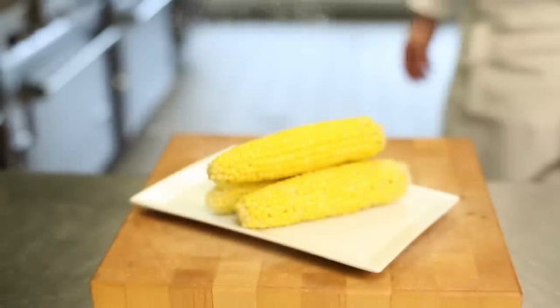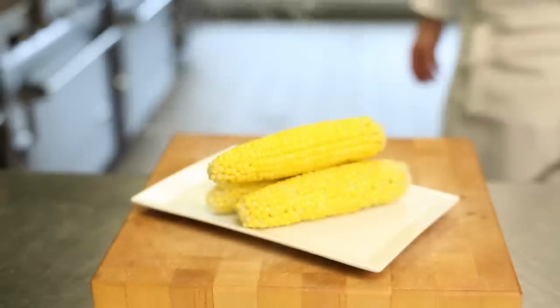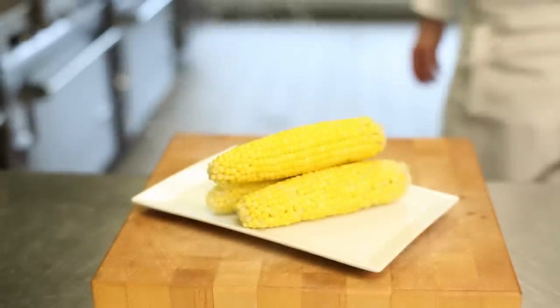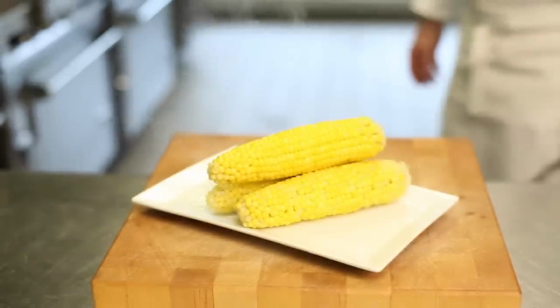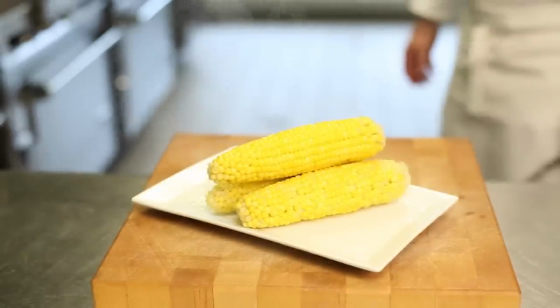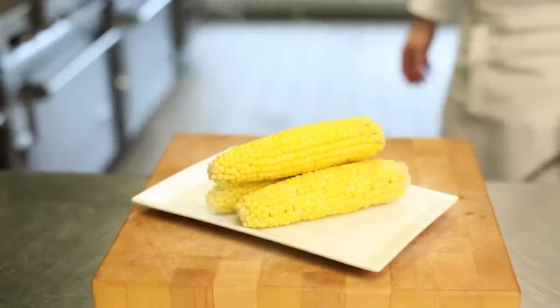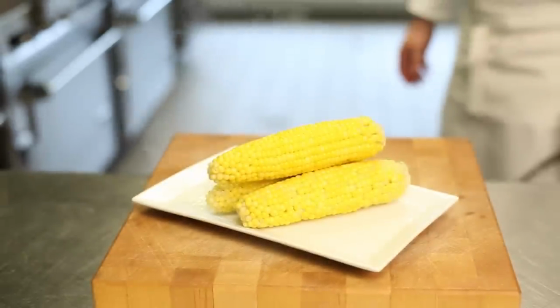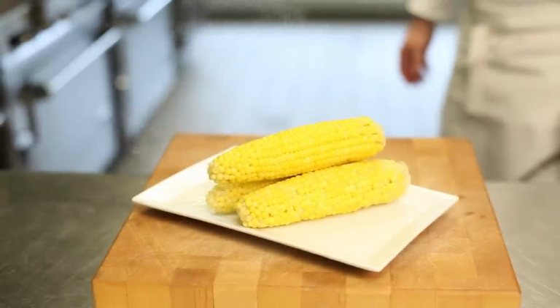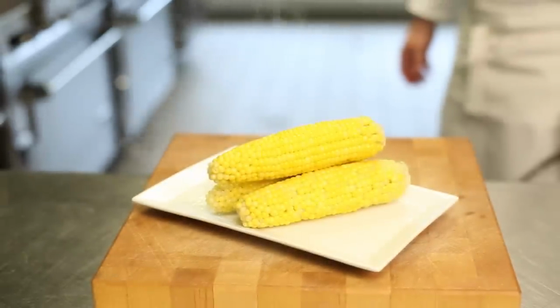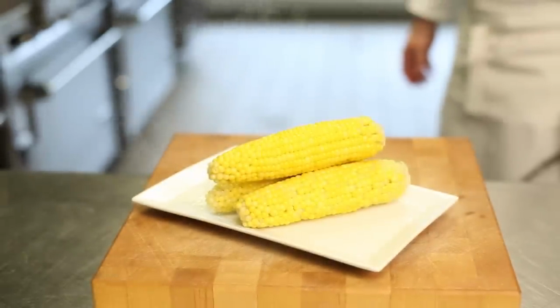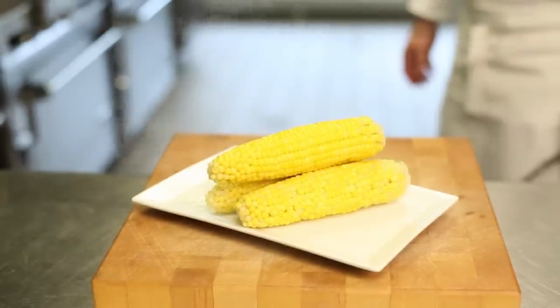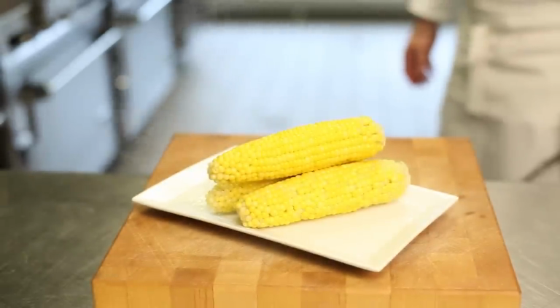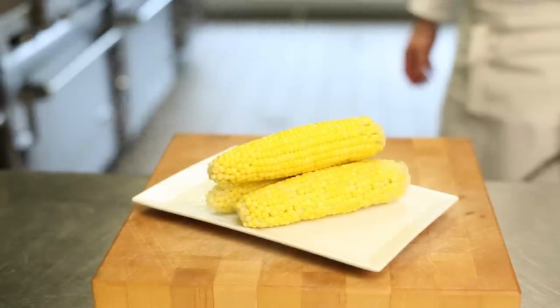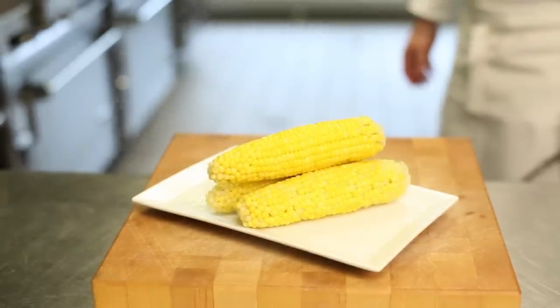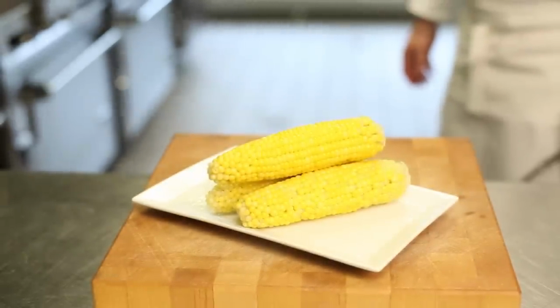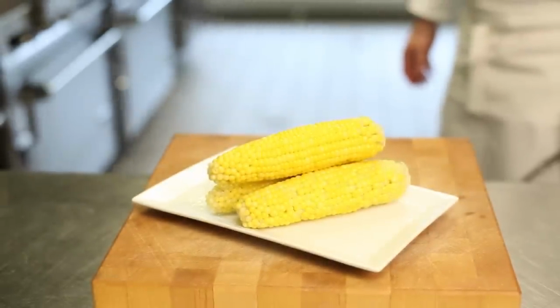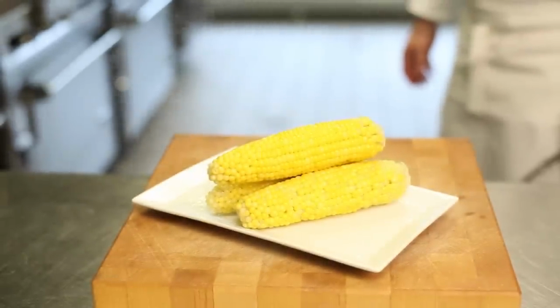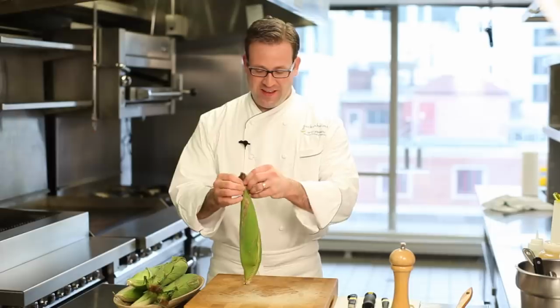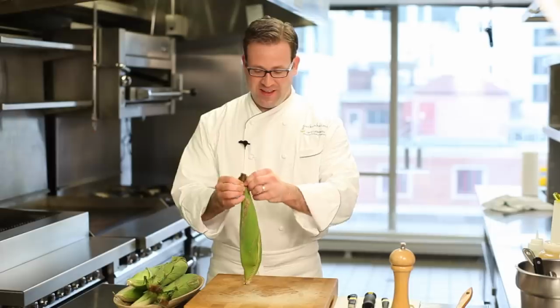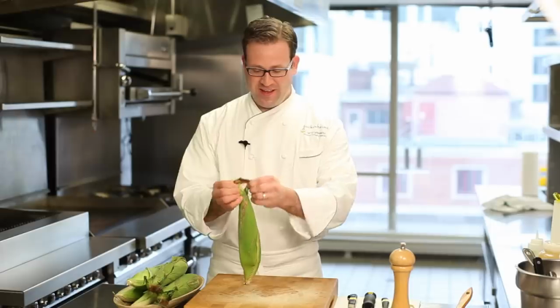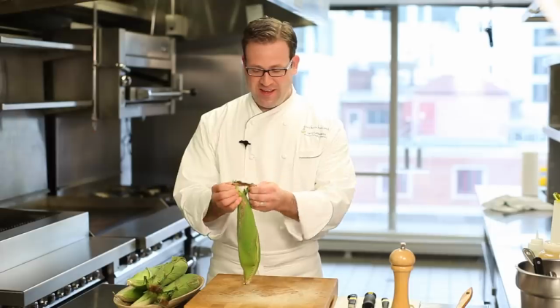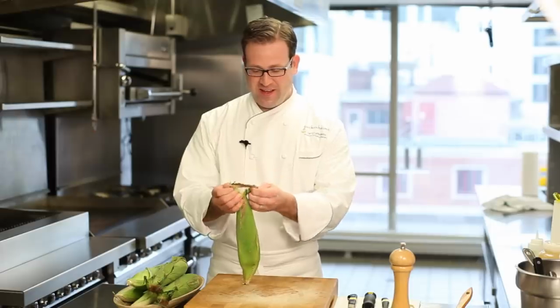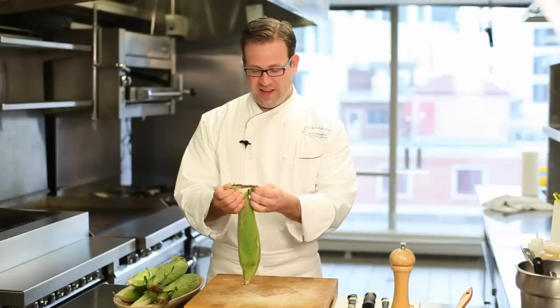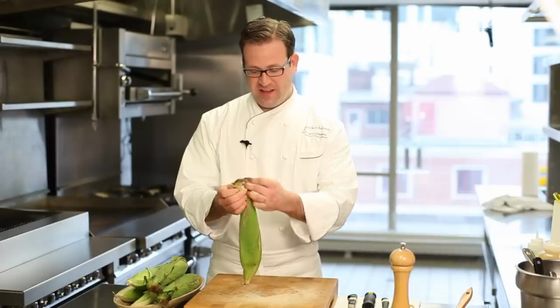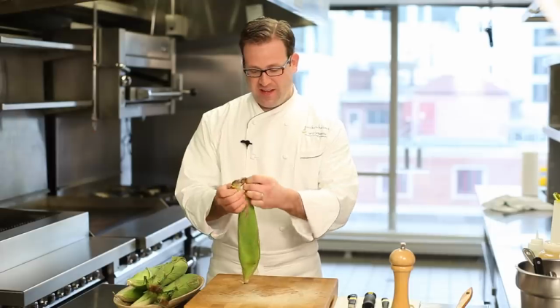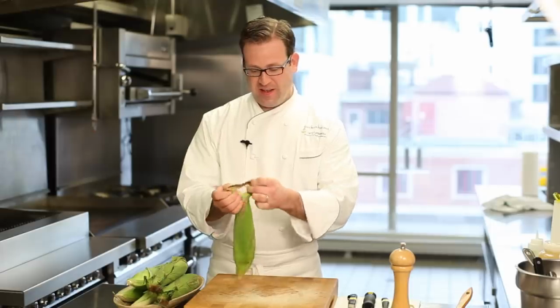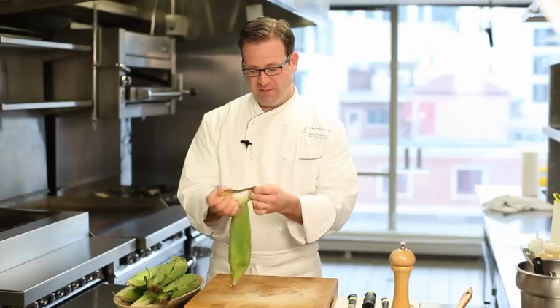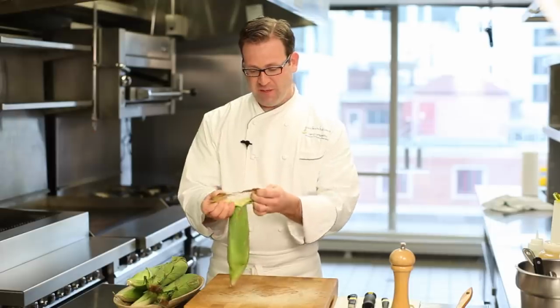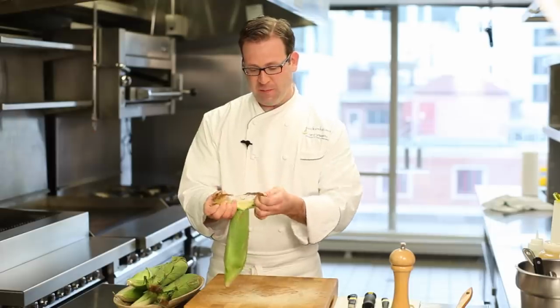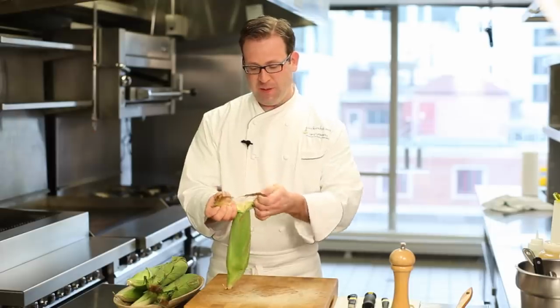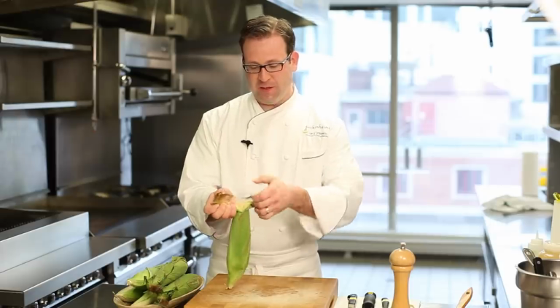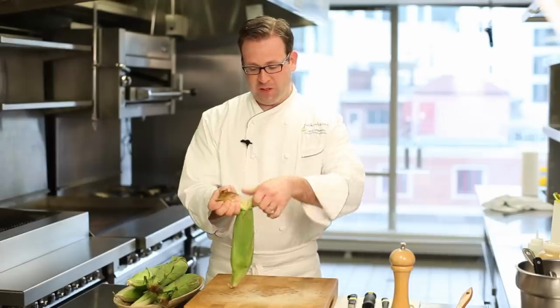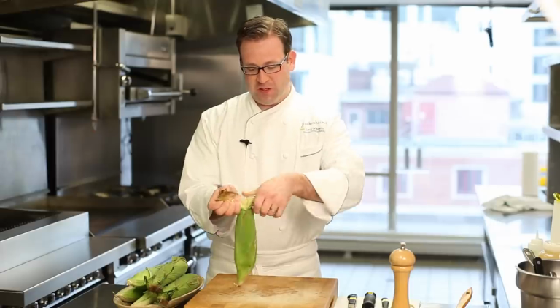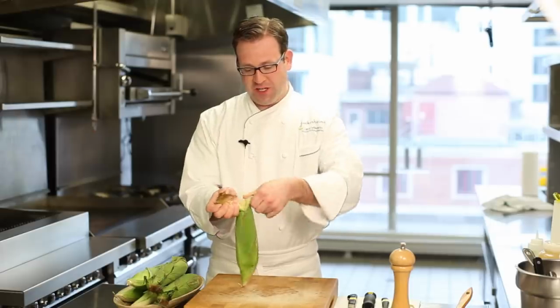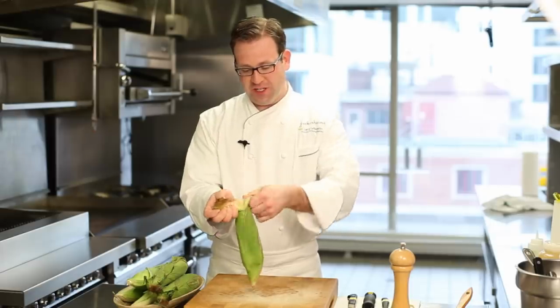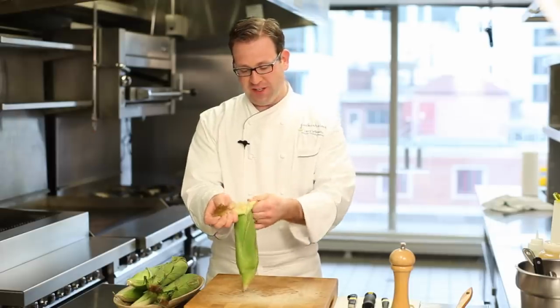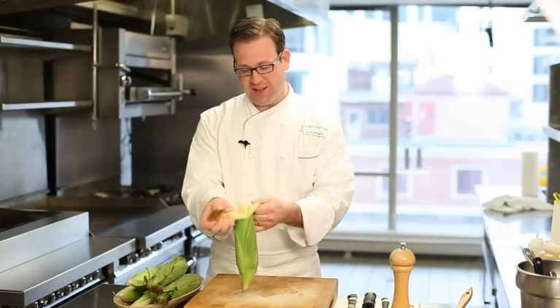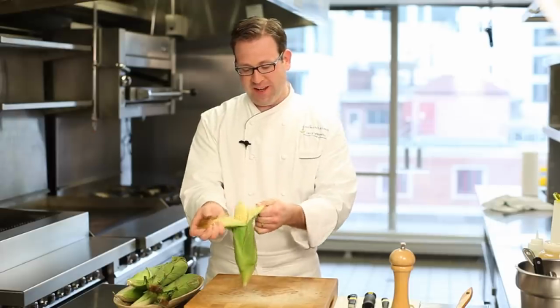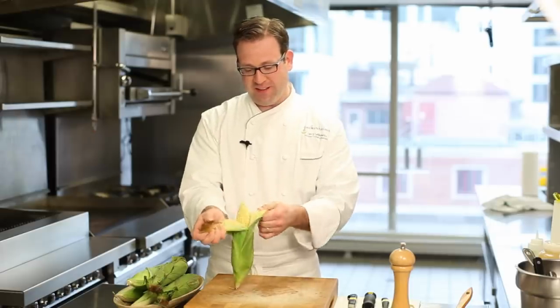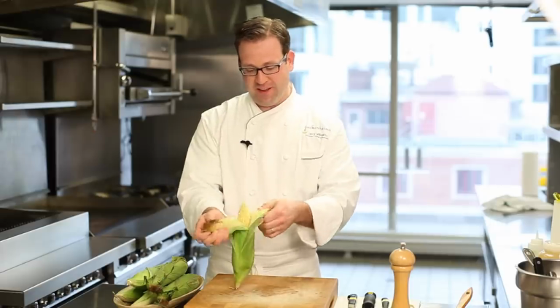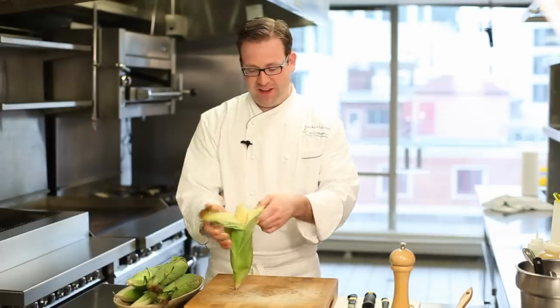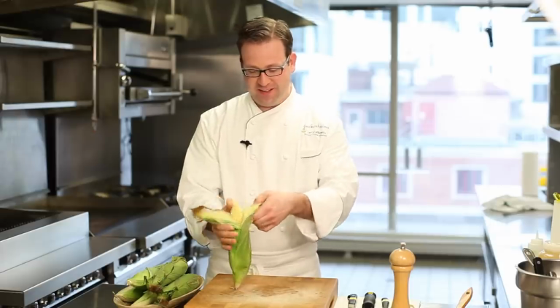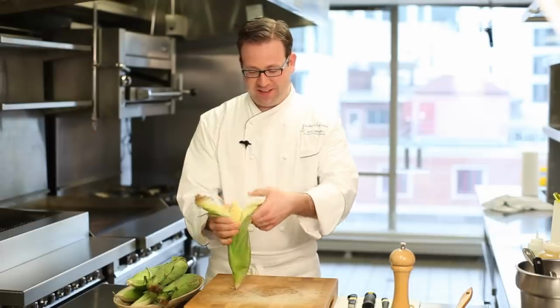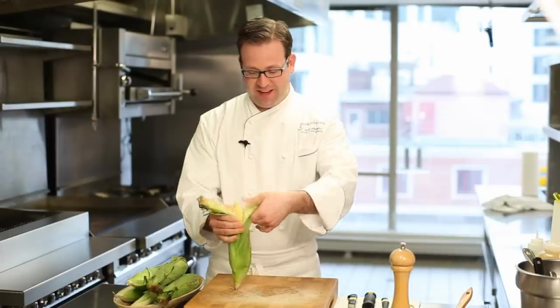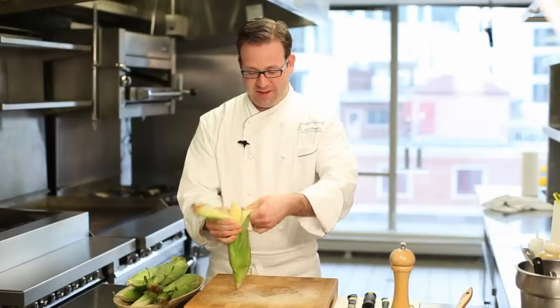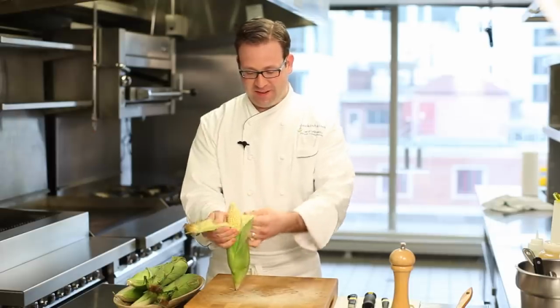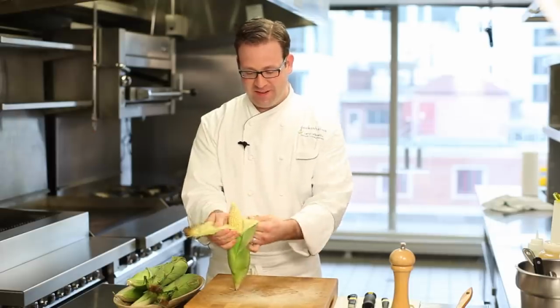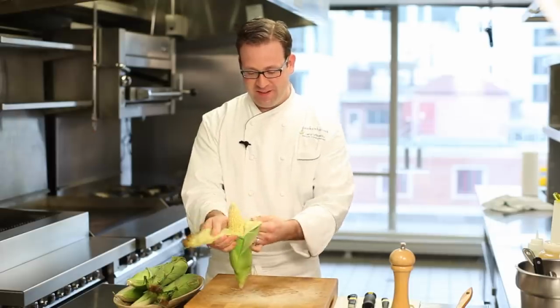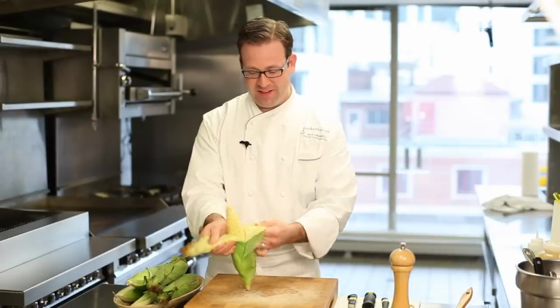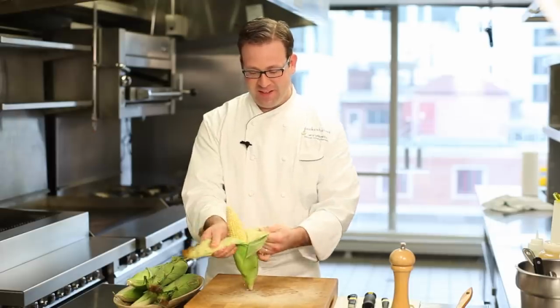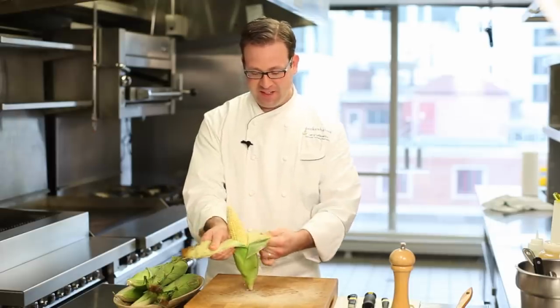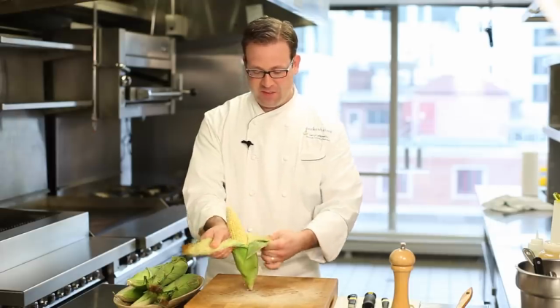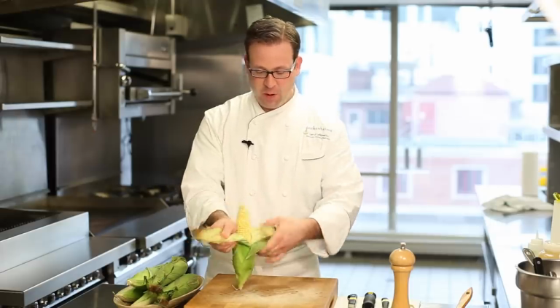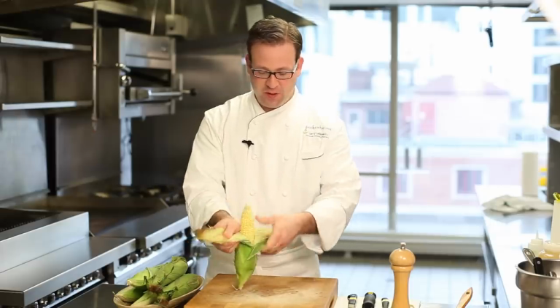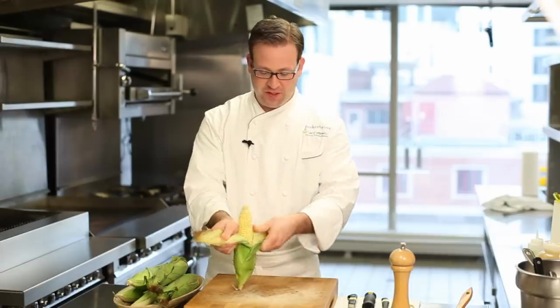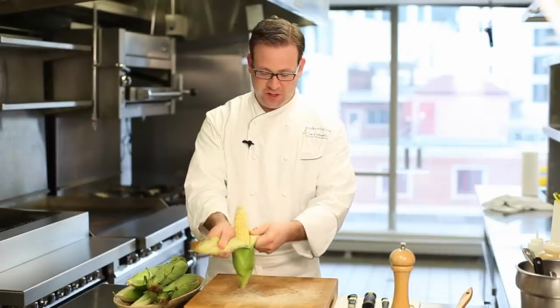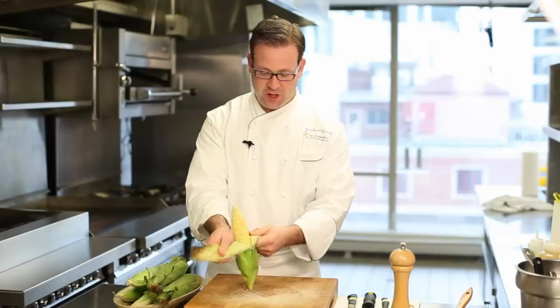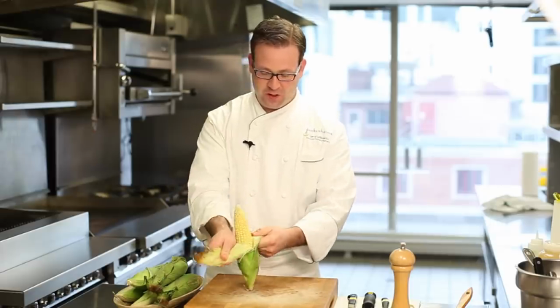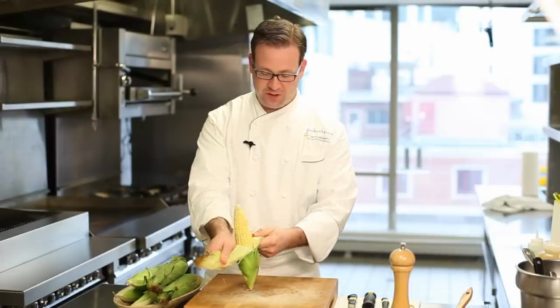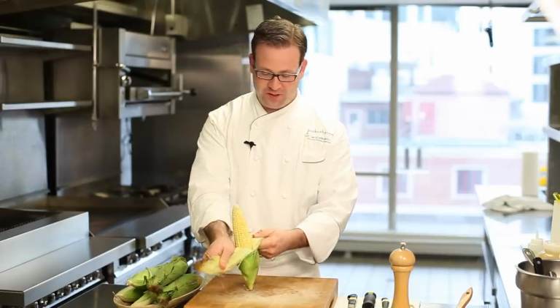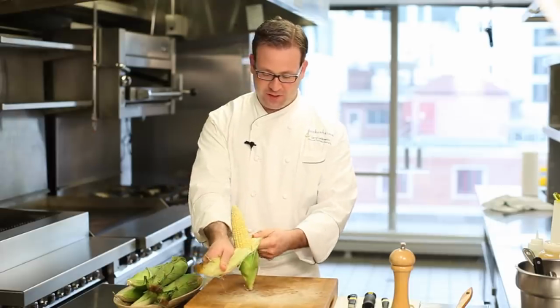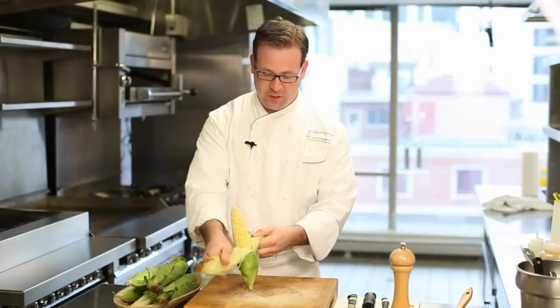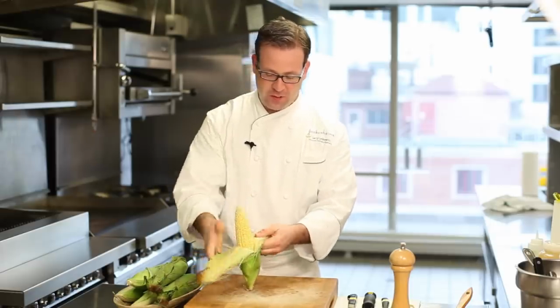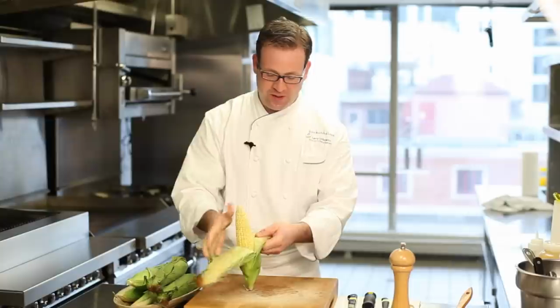First I take my corn. I'm going to peel it traditionally, taking the husk down, exposing the kernels of the corn.